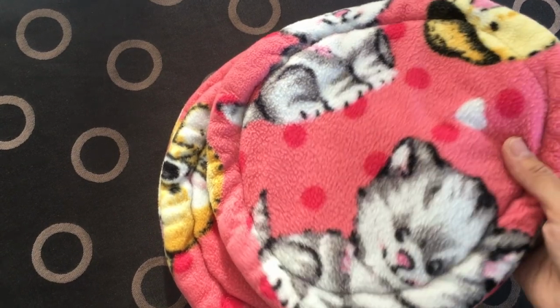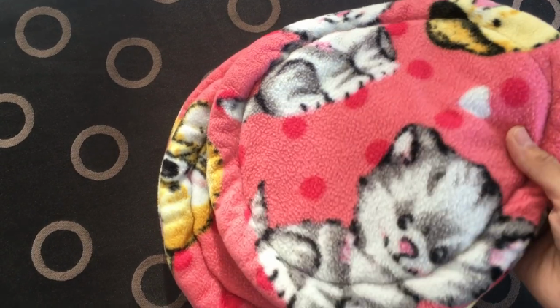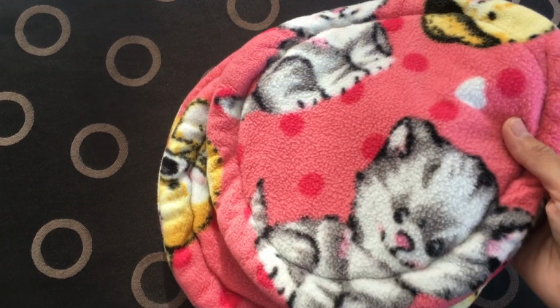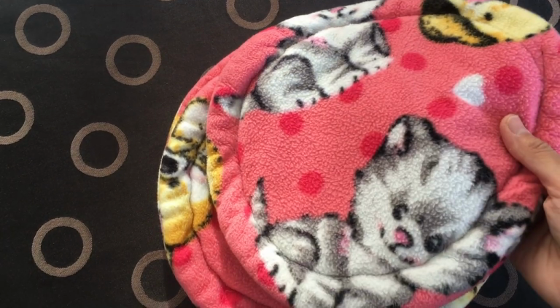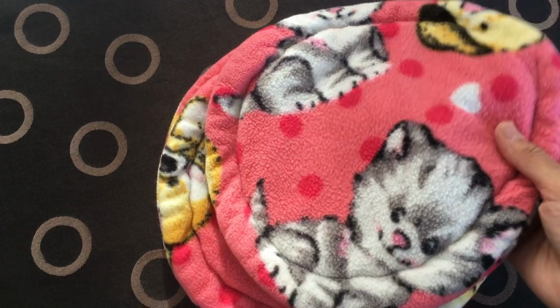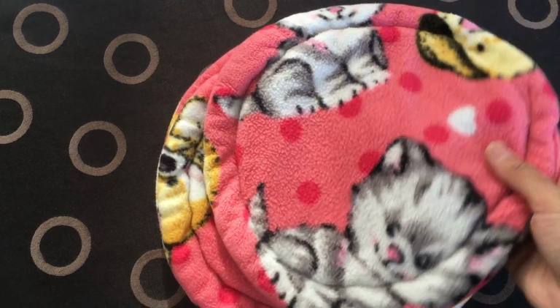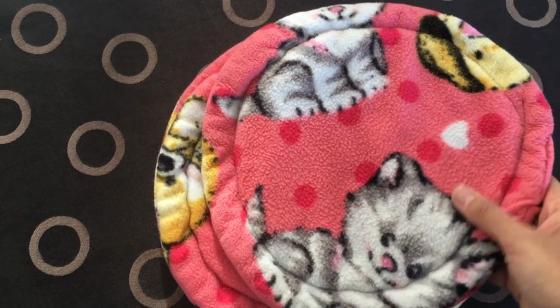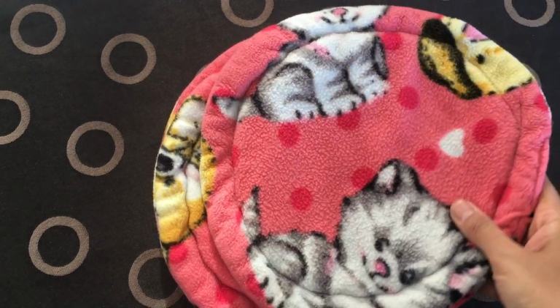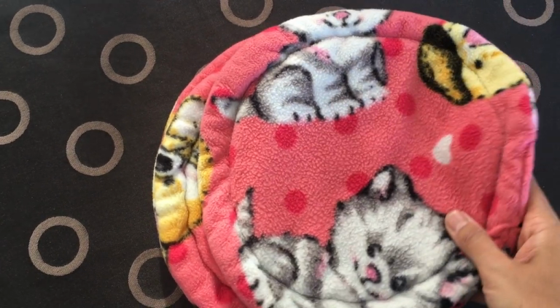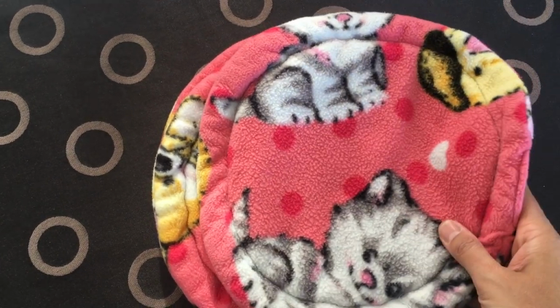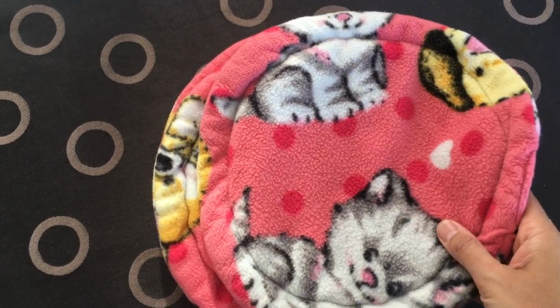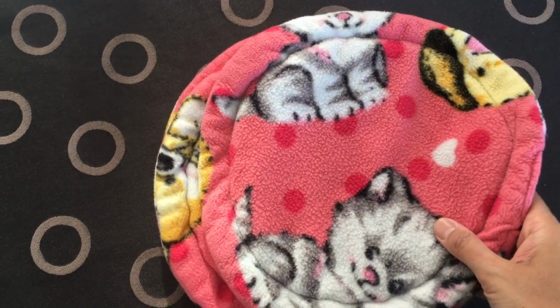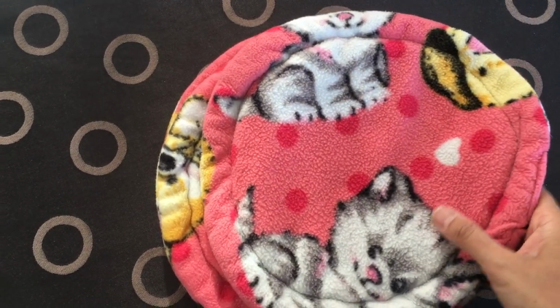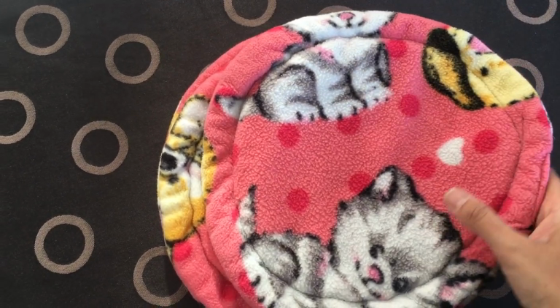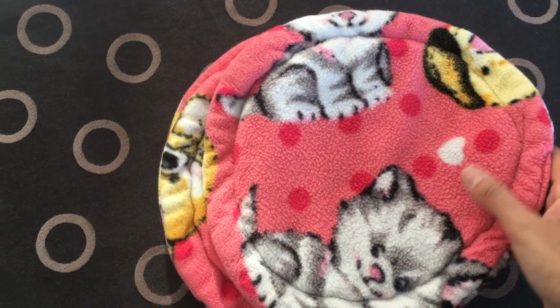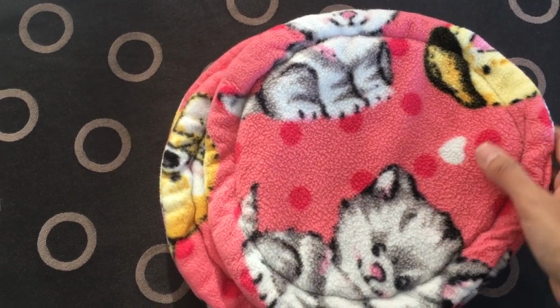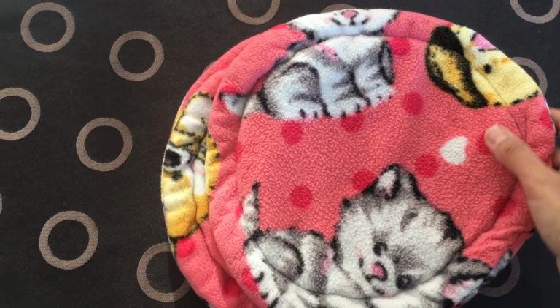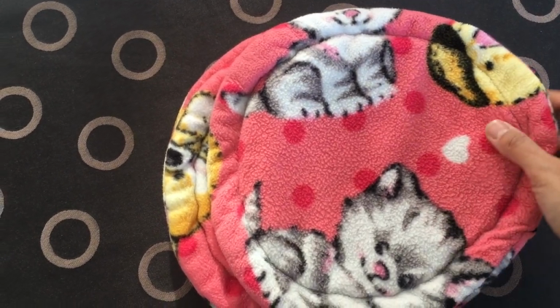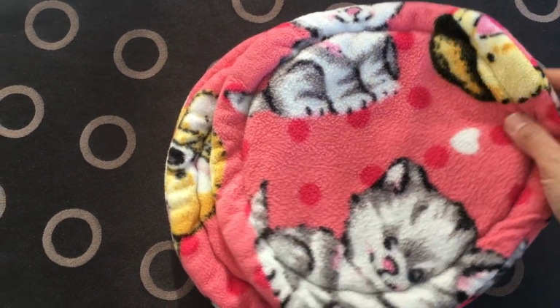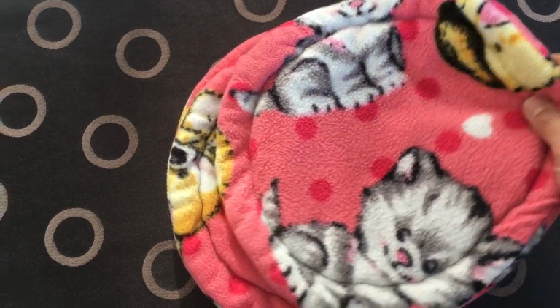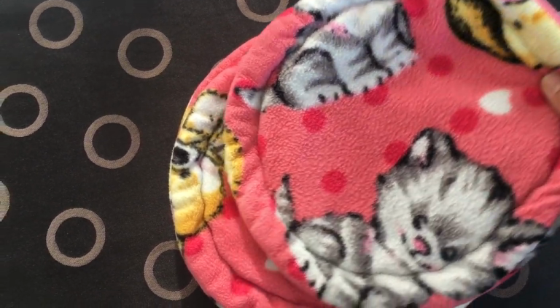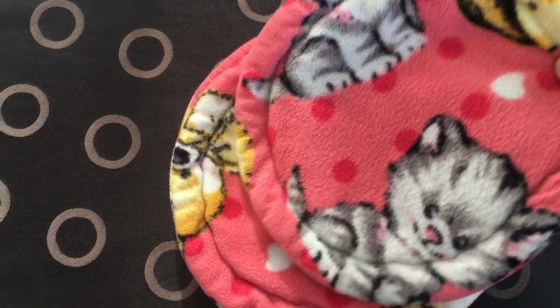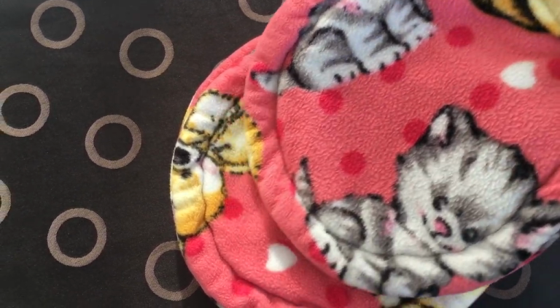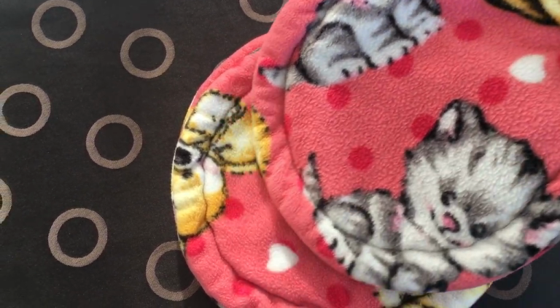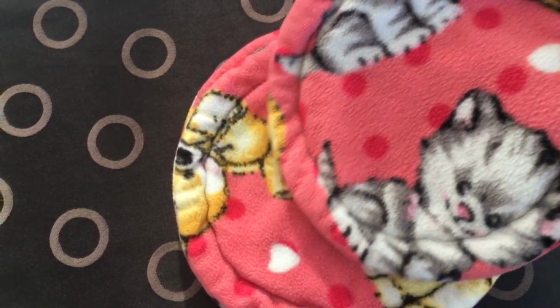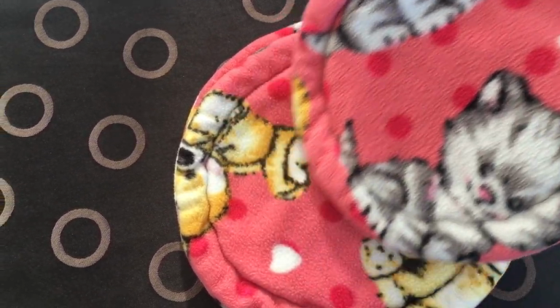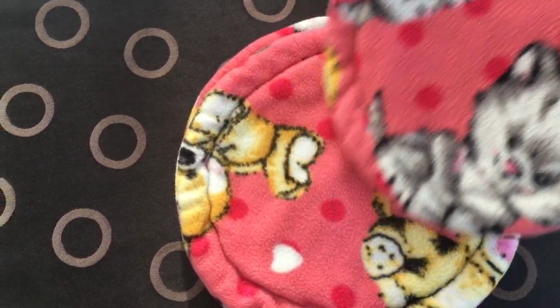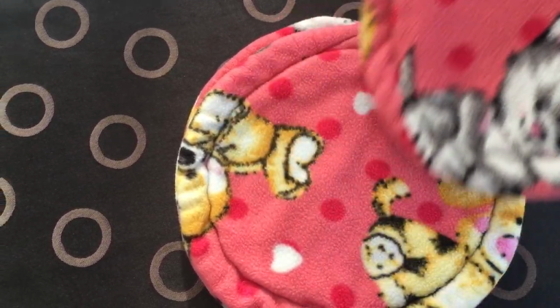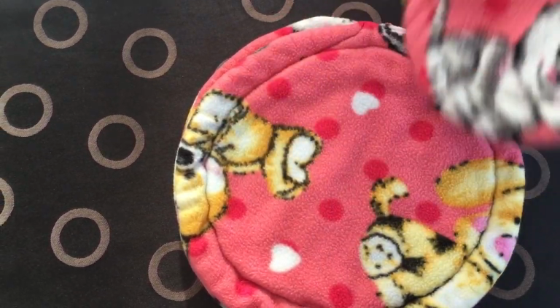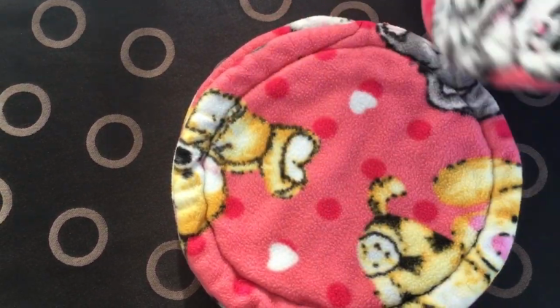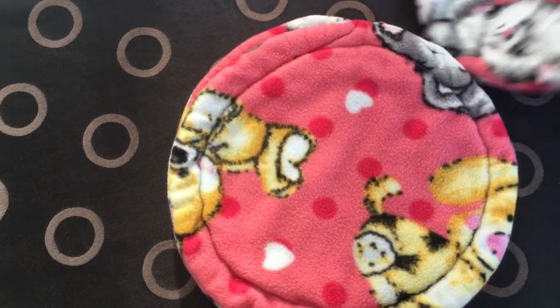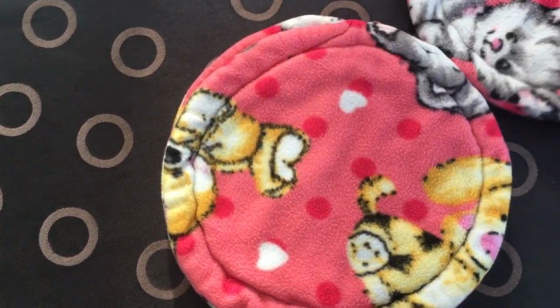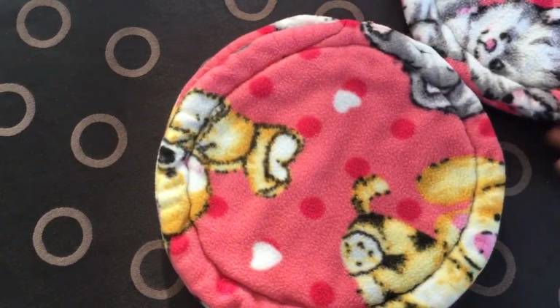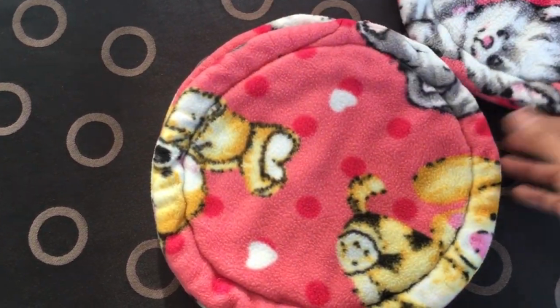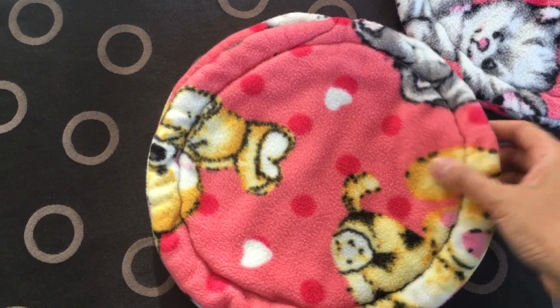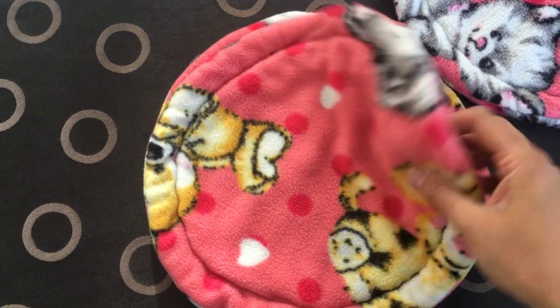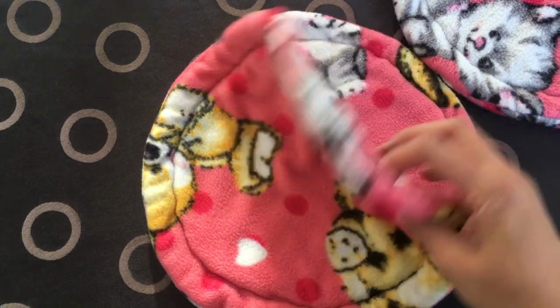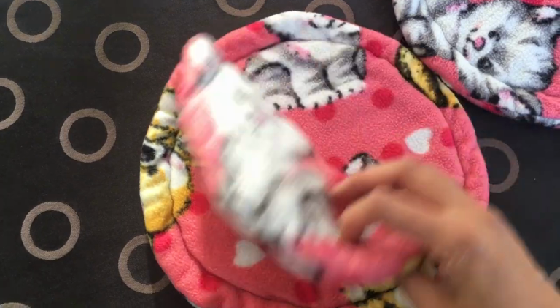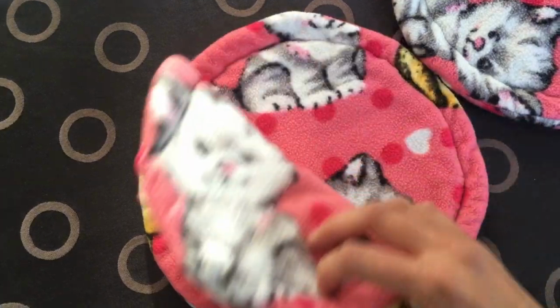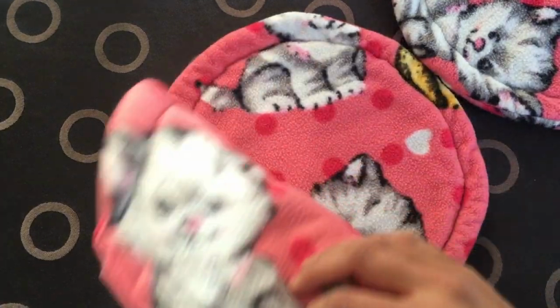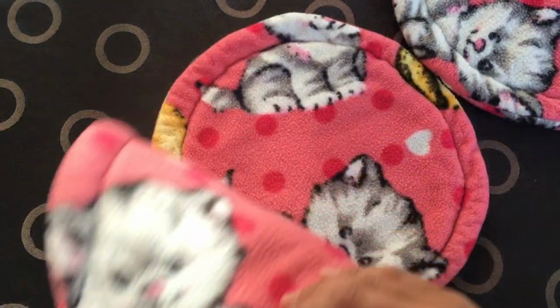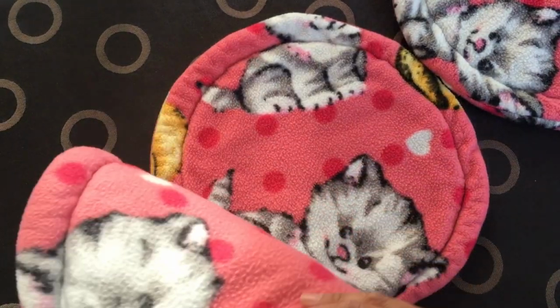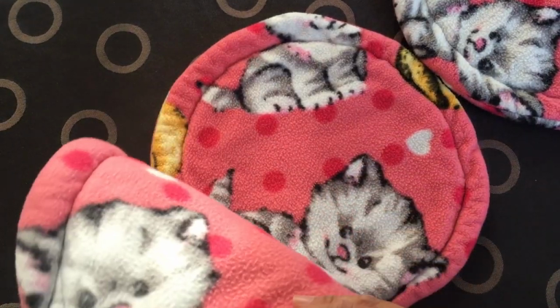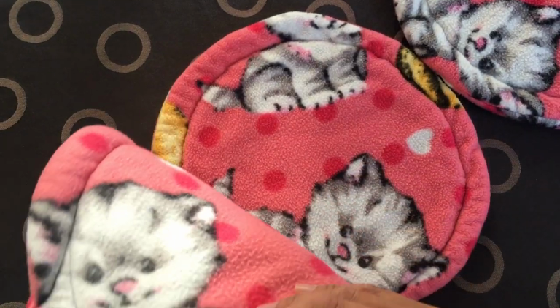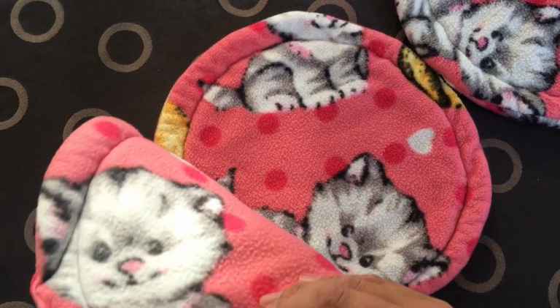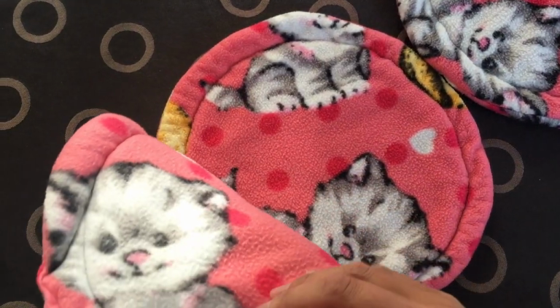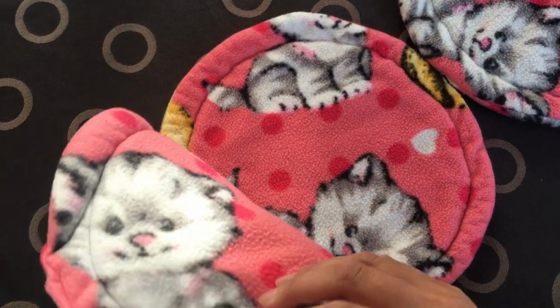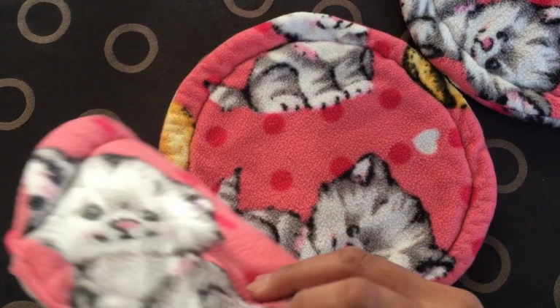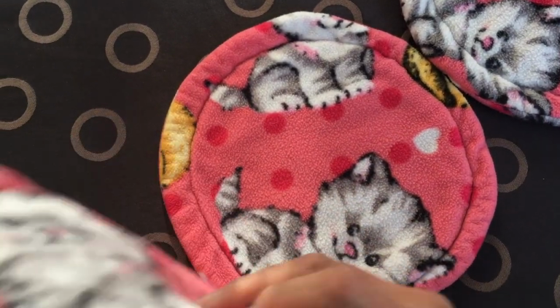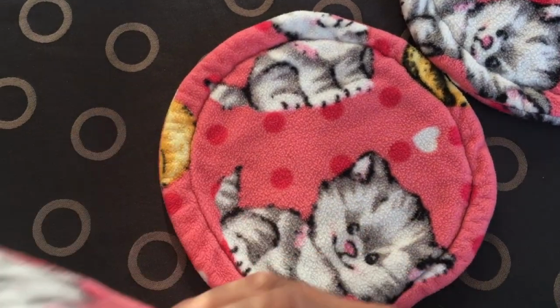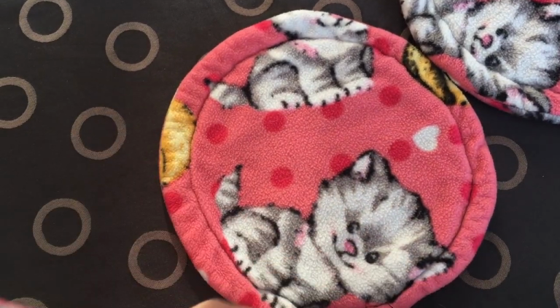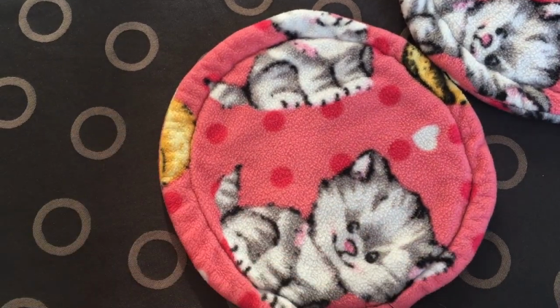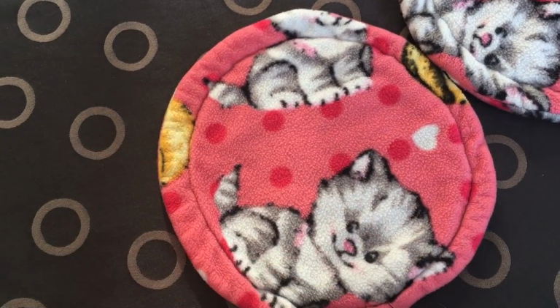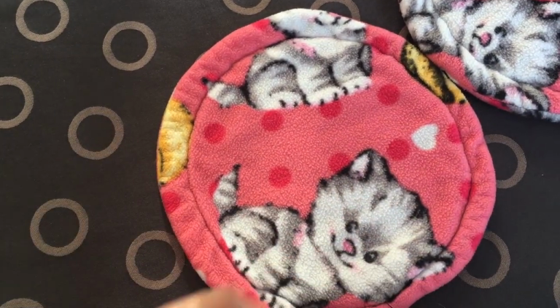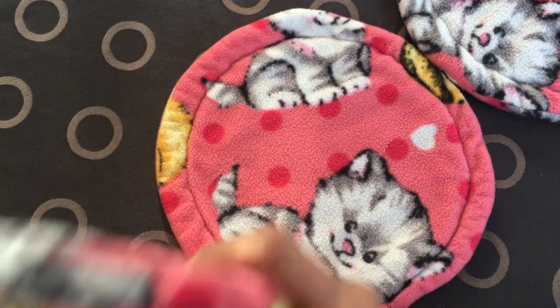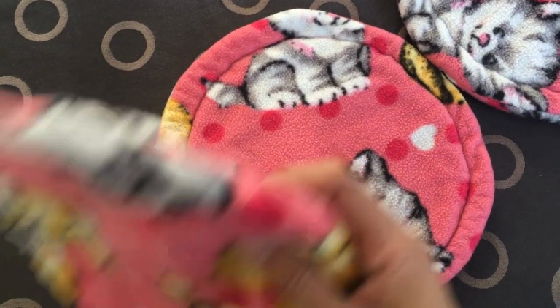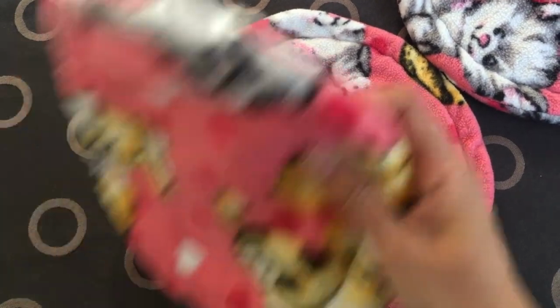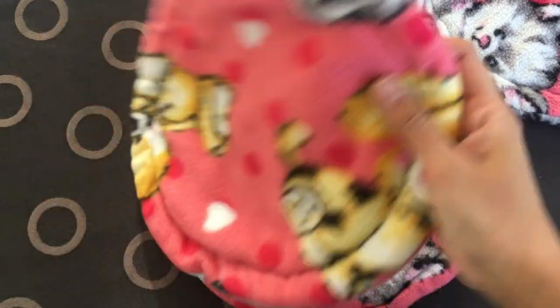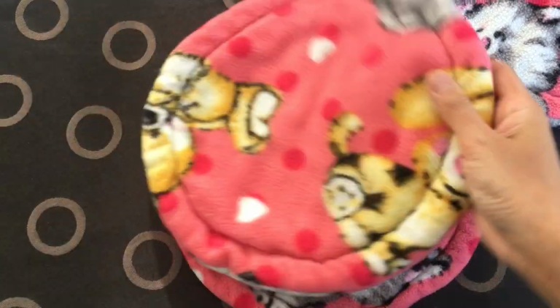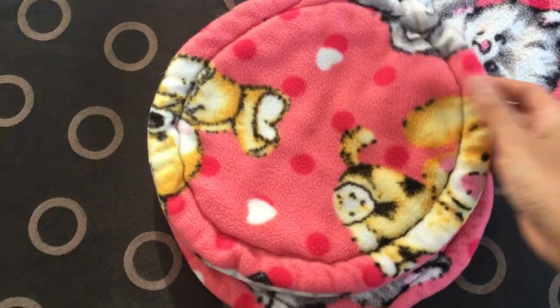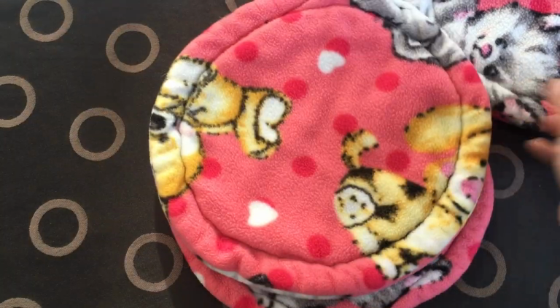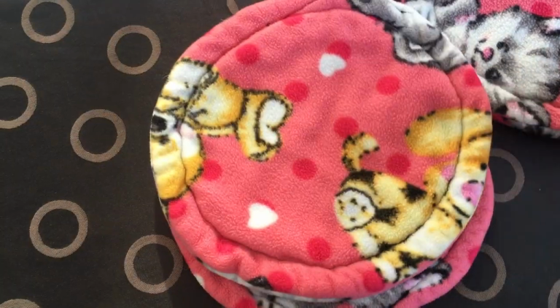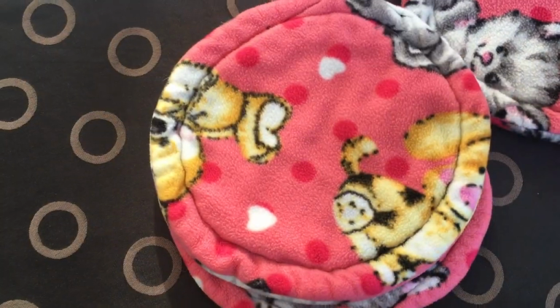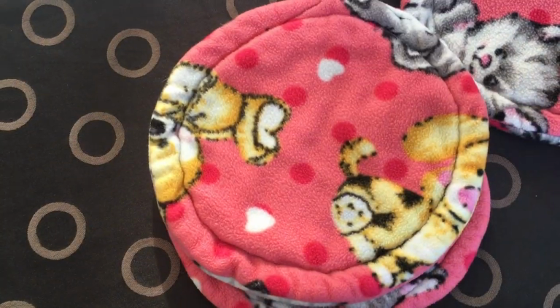Hi everyone! In this video, I'll be showing you how to create simple pee pads for your little furry friends.